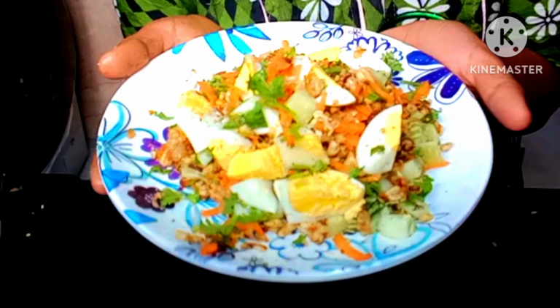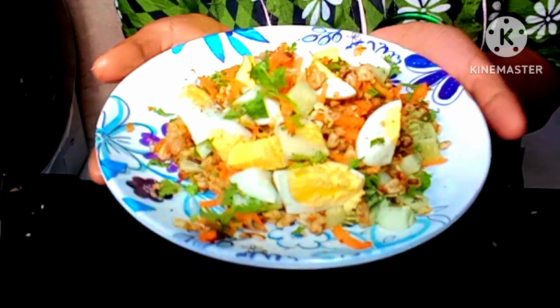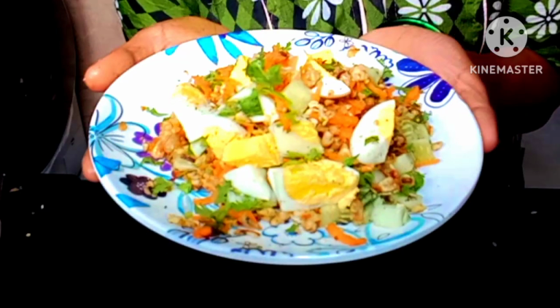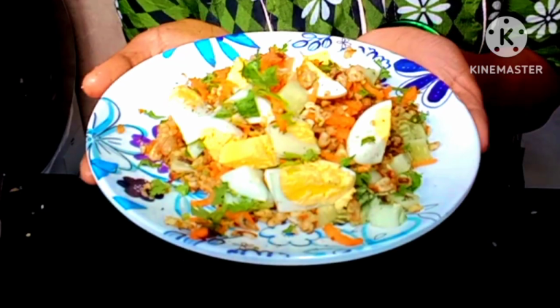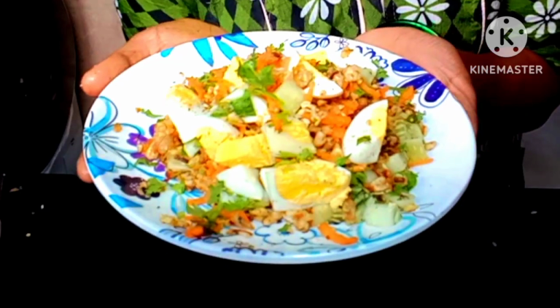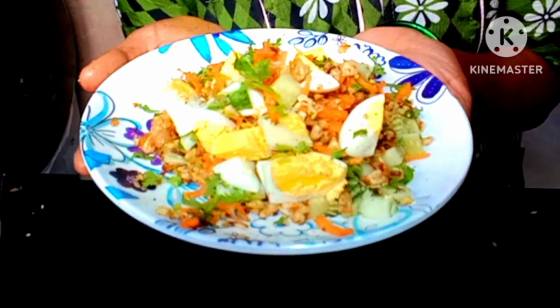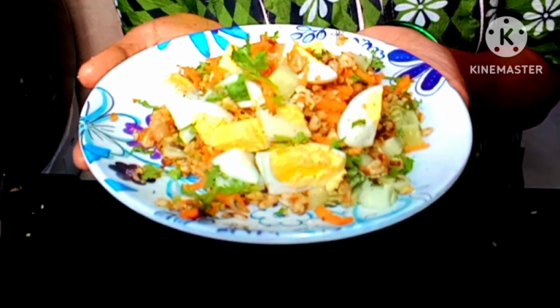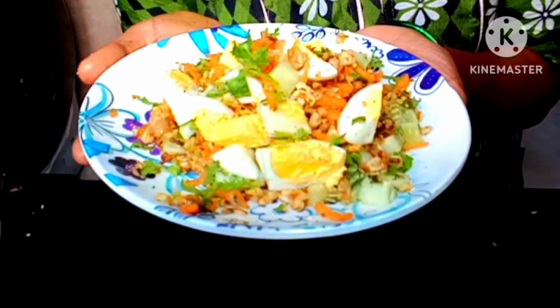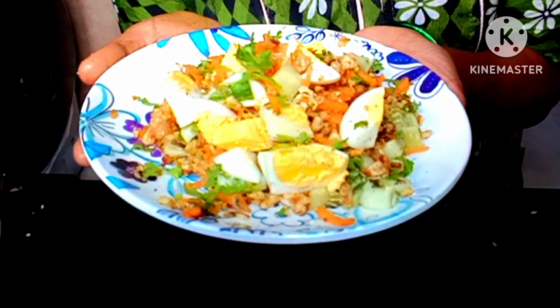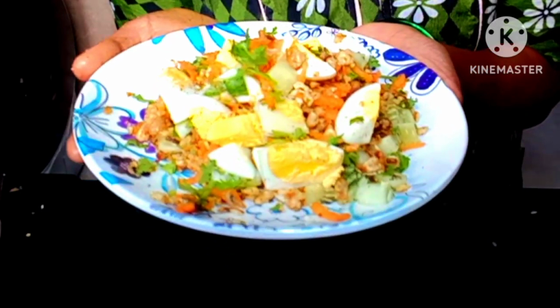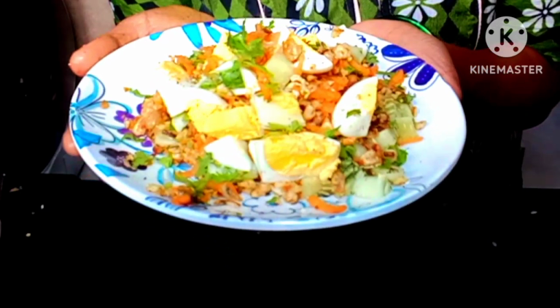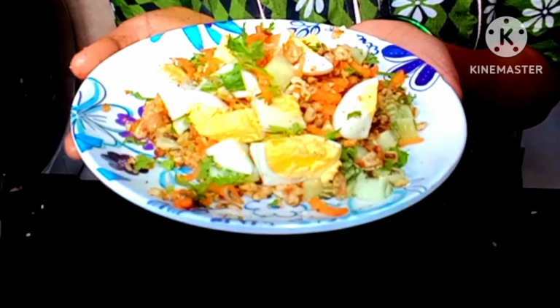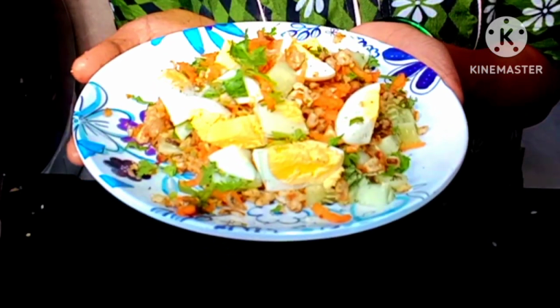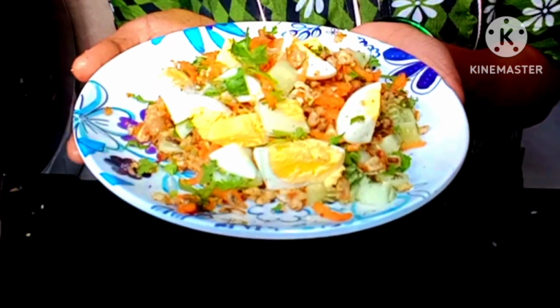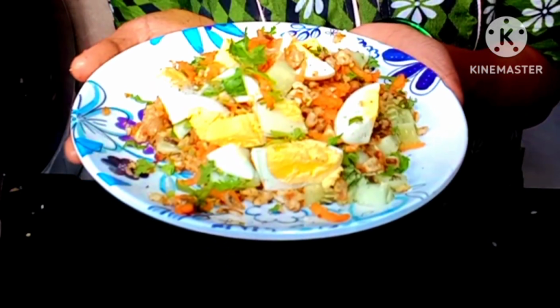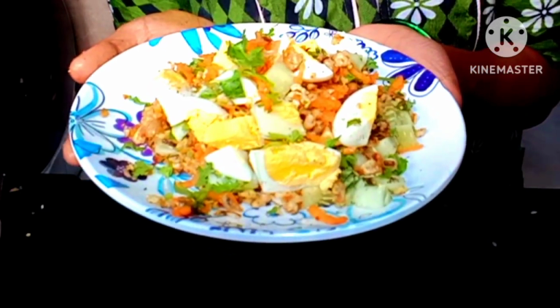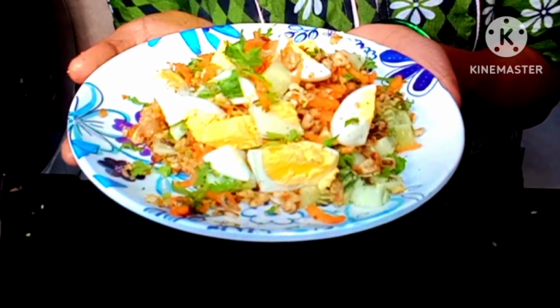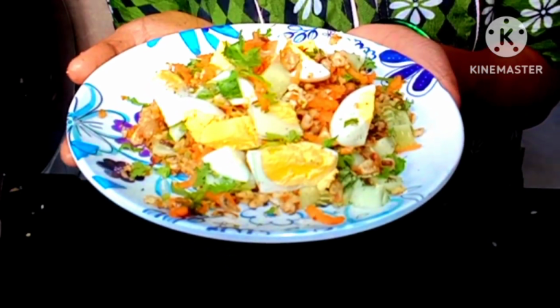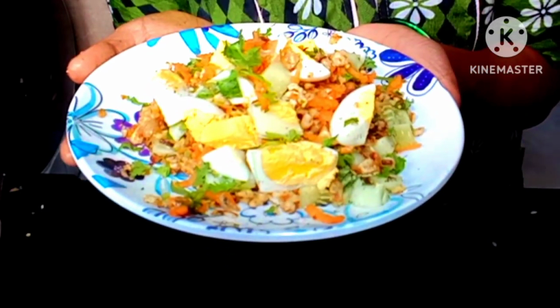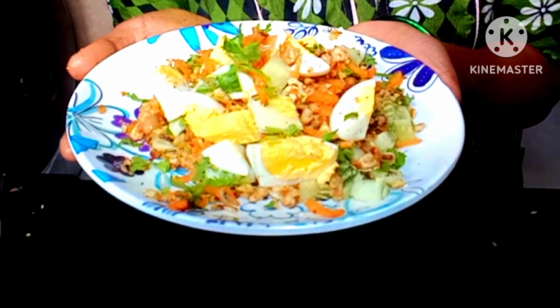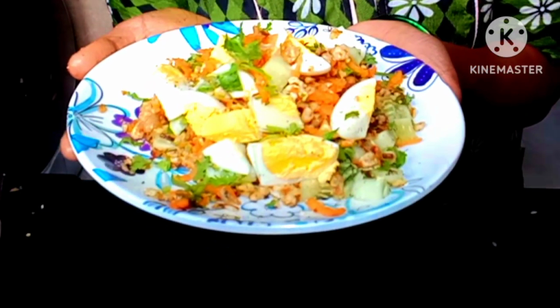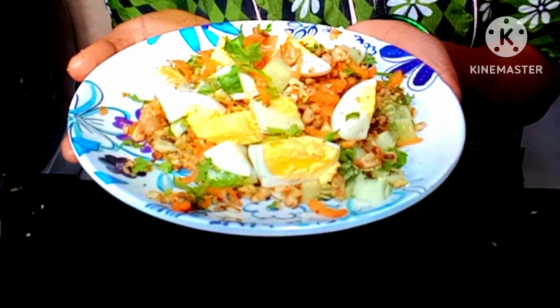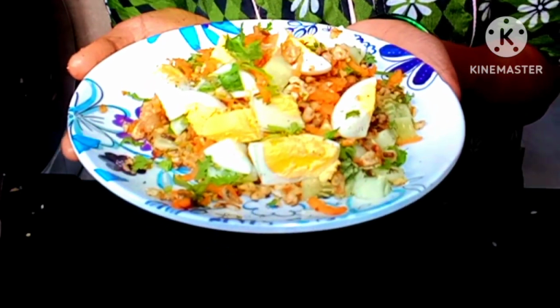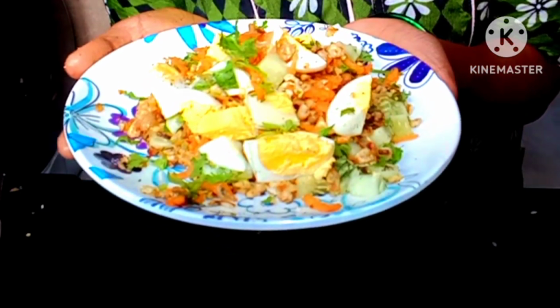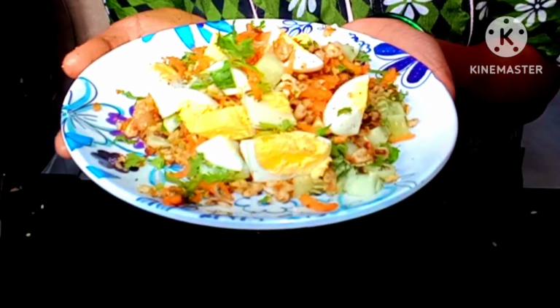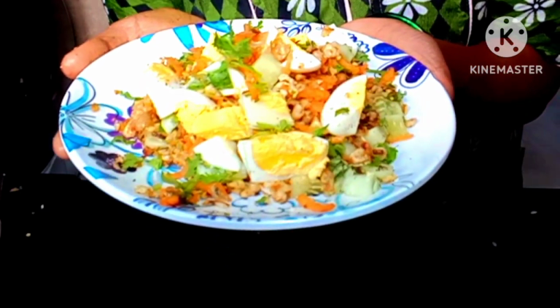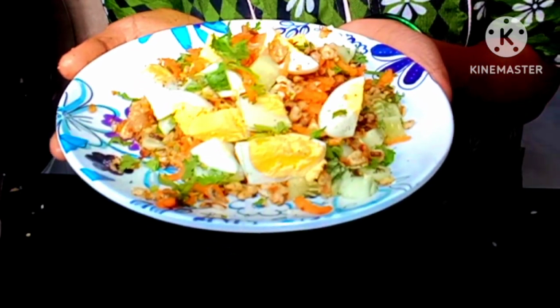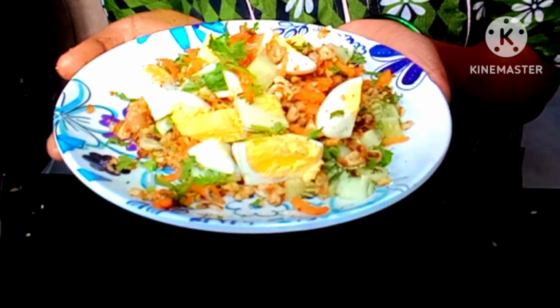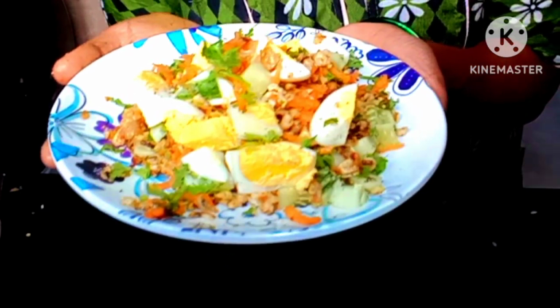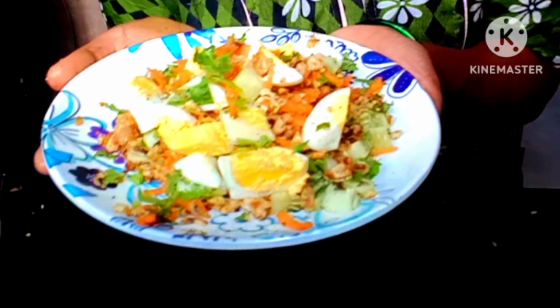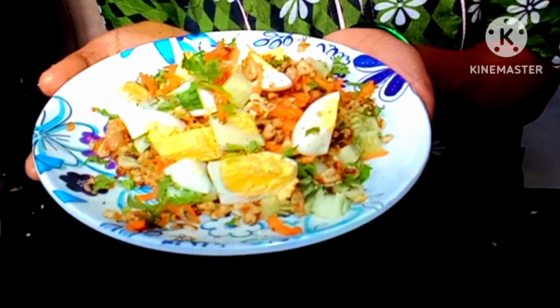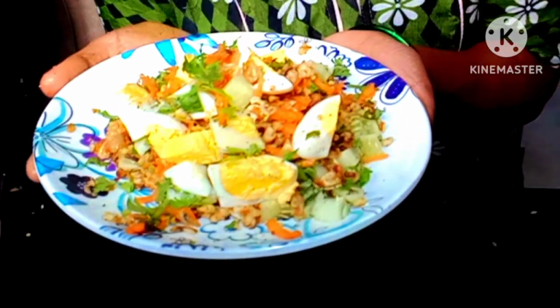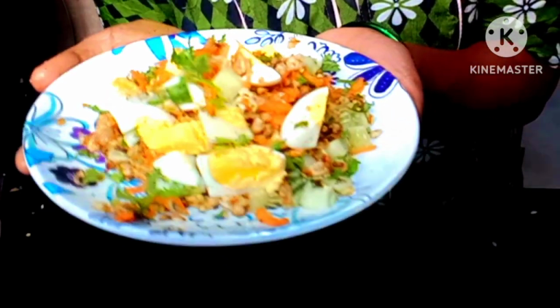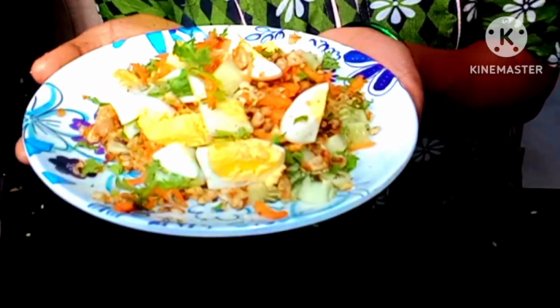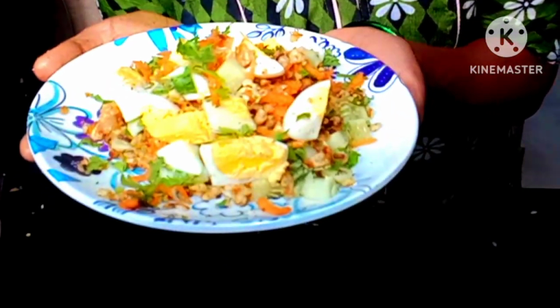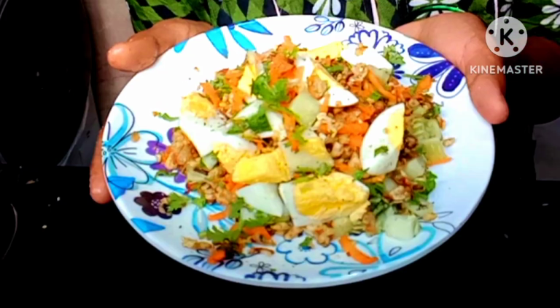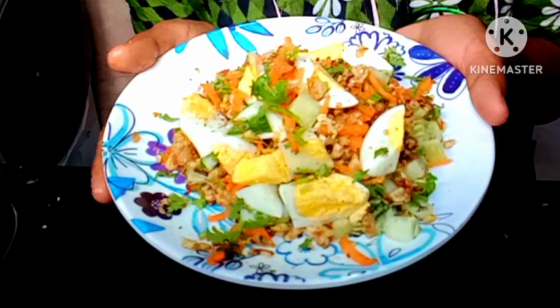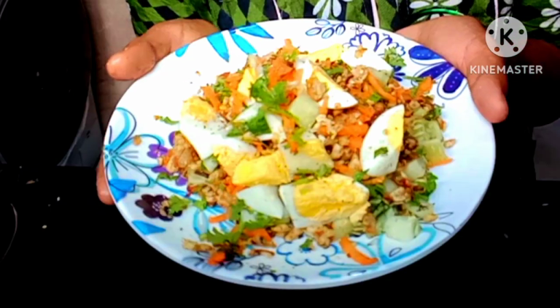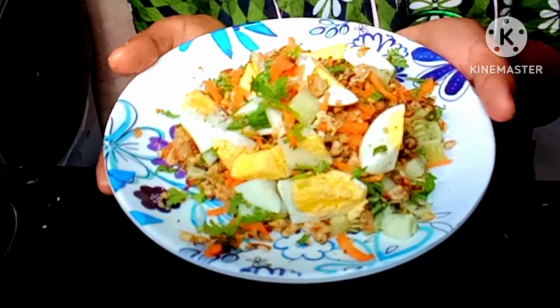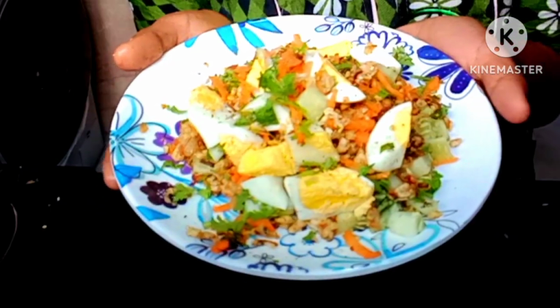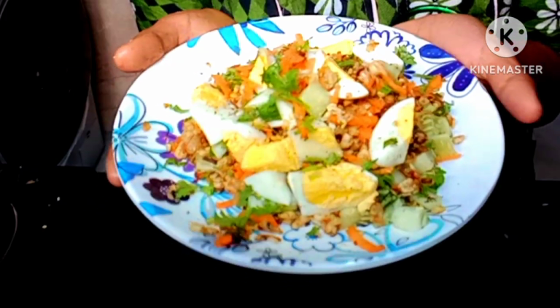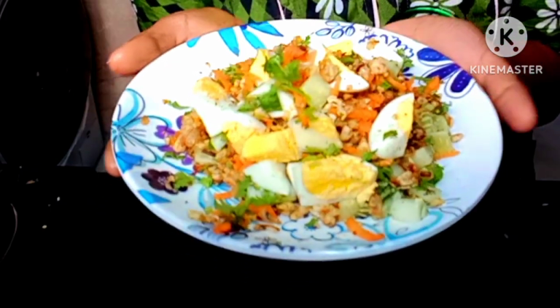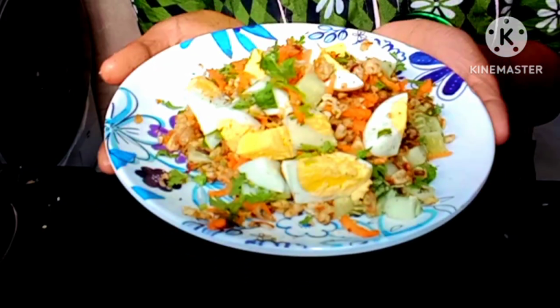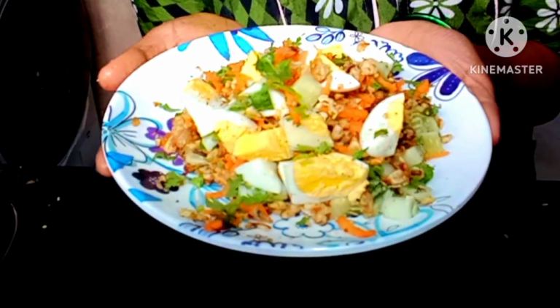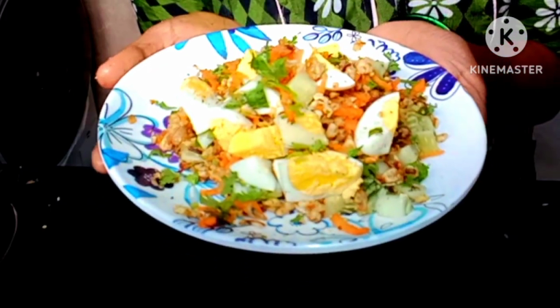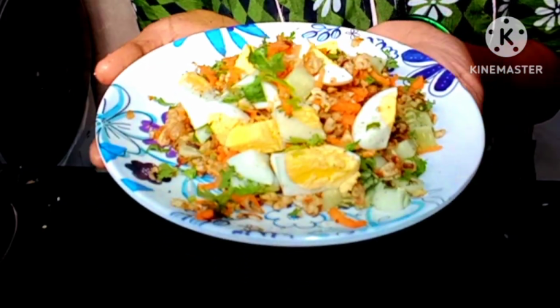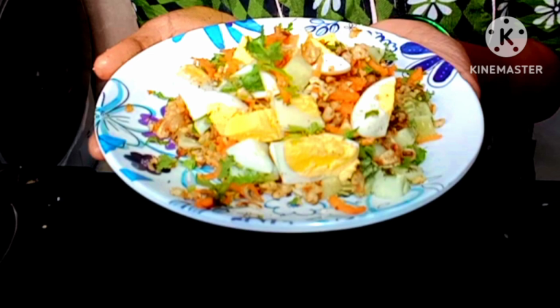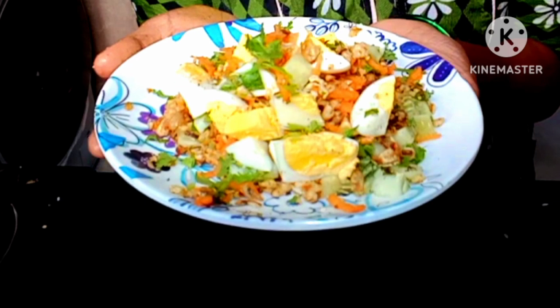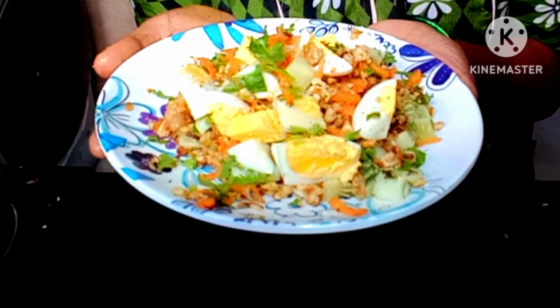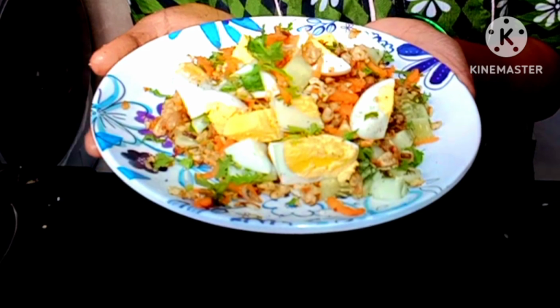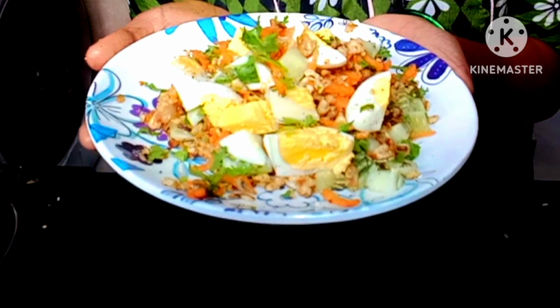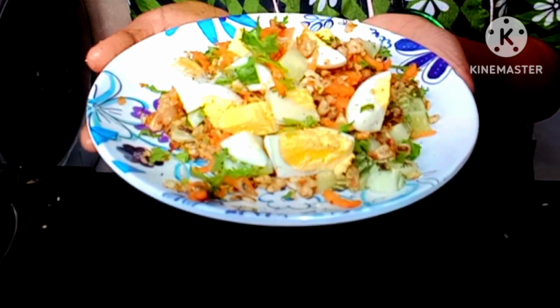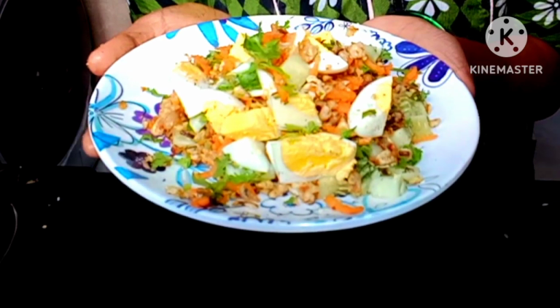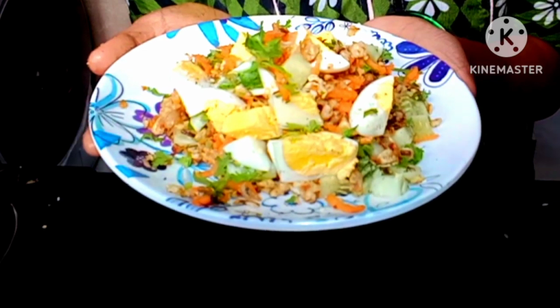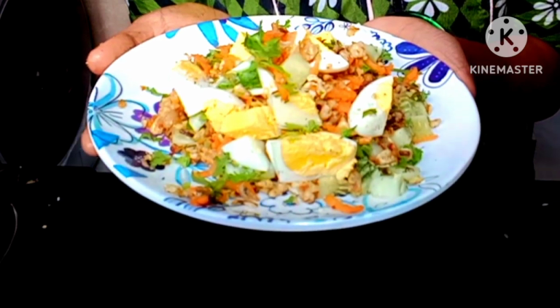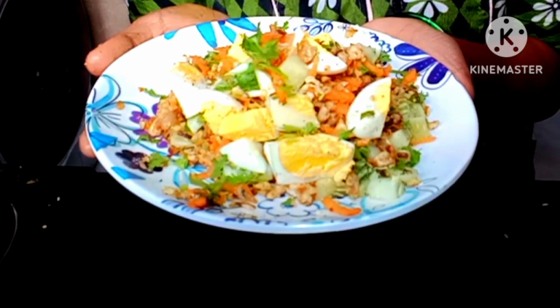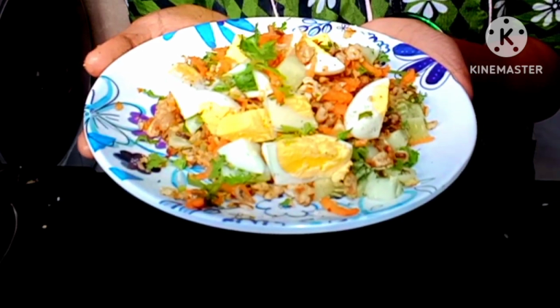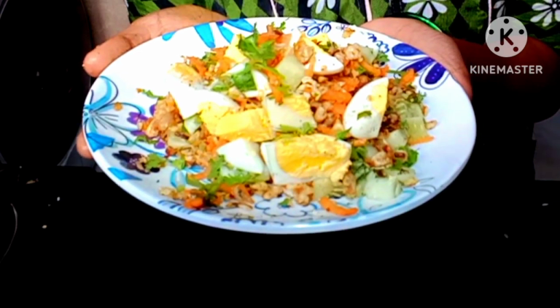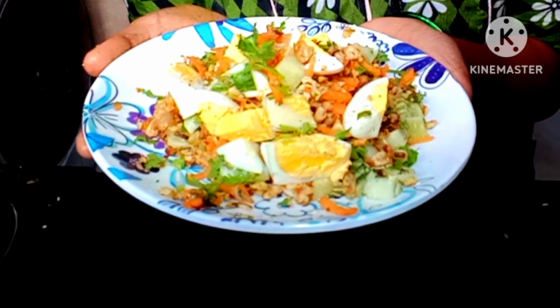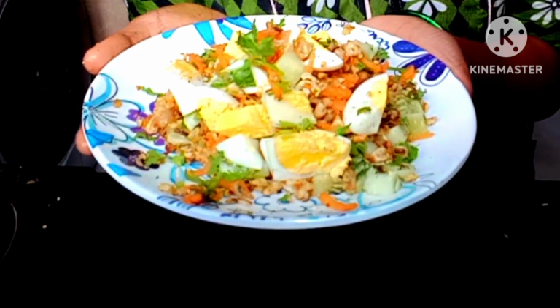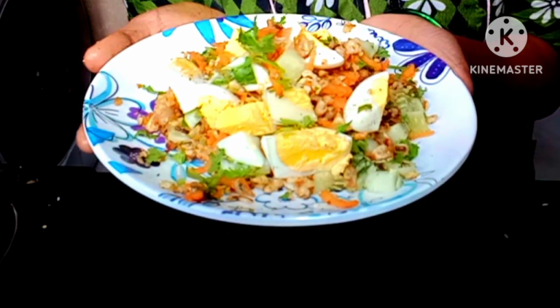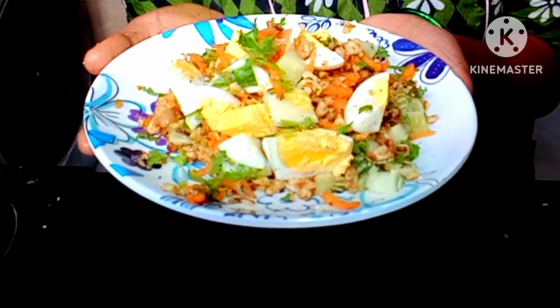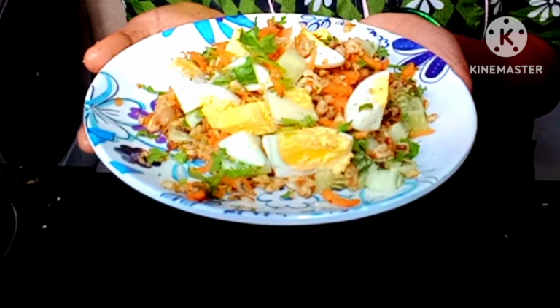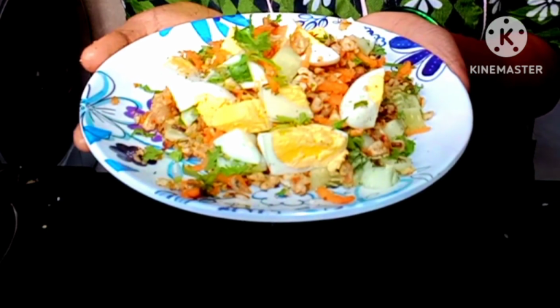Hi friends, welcome back to my channel. This day, the cucumber is ready. If you want to try it again, please comment.